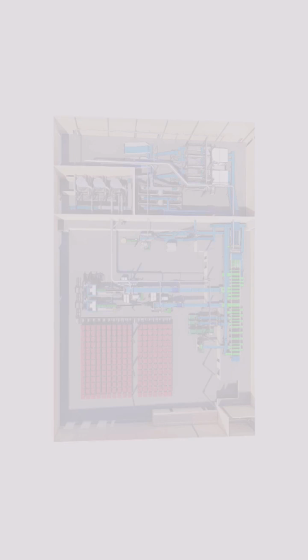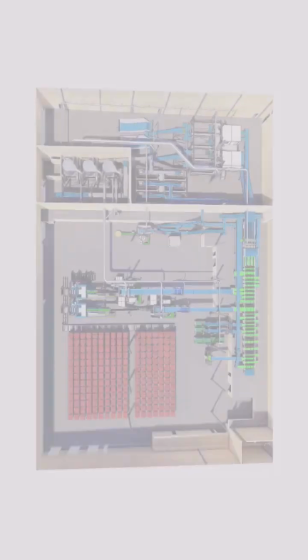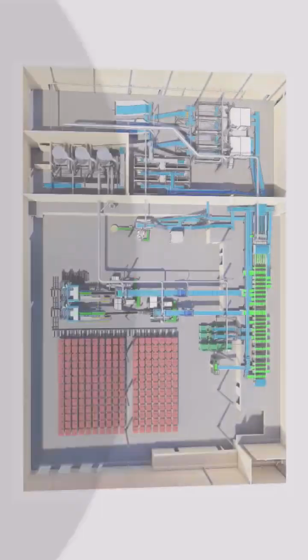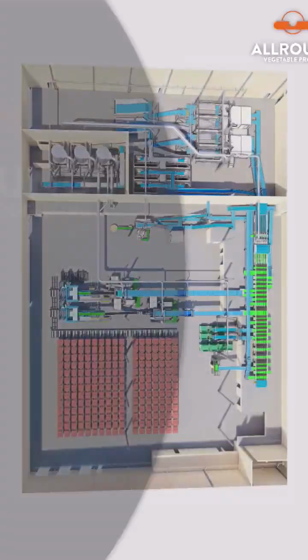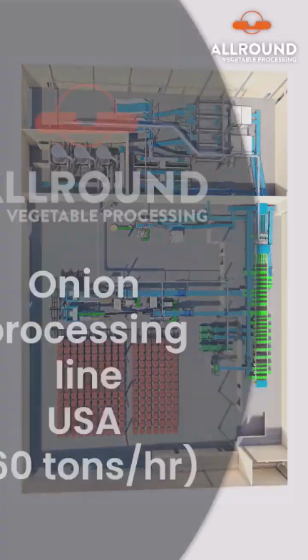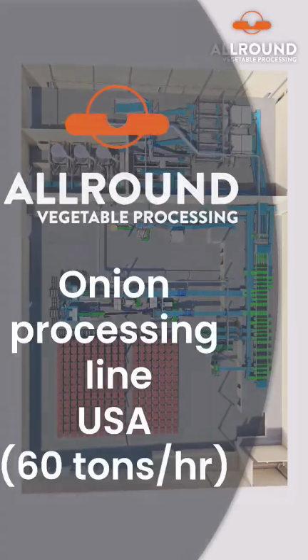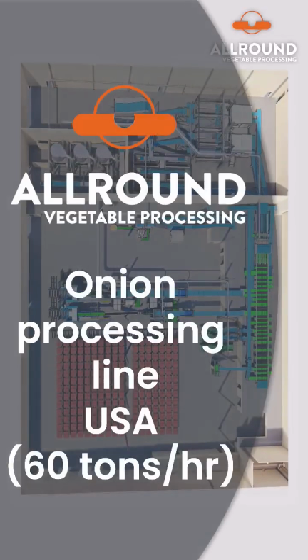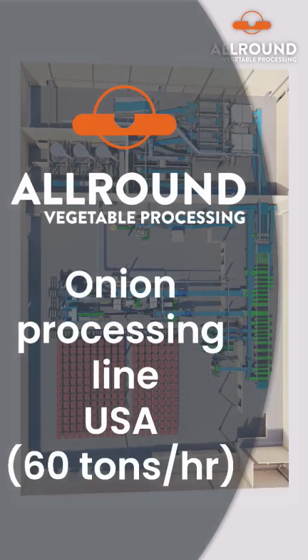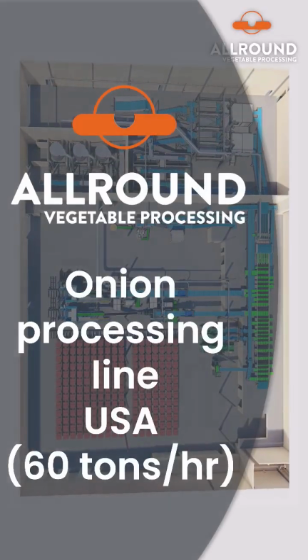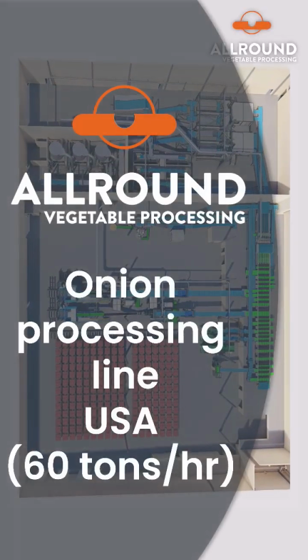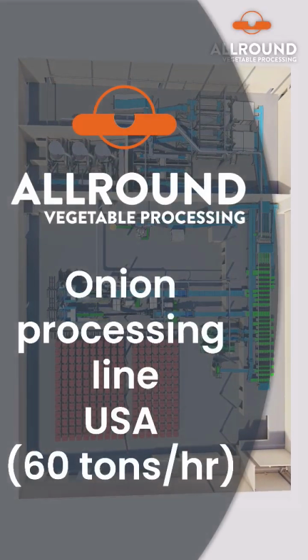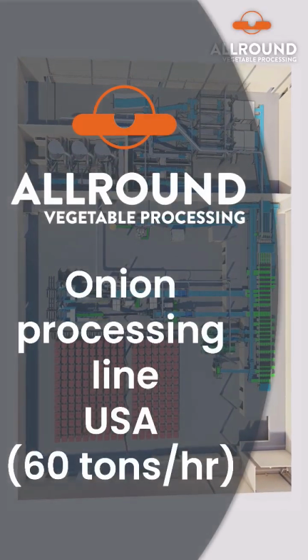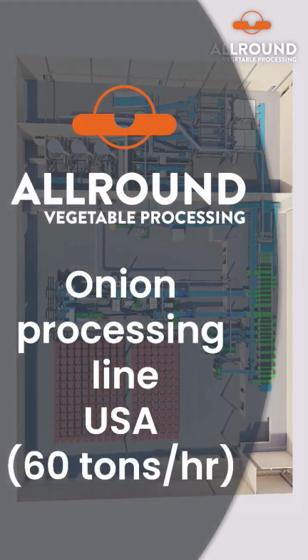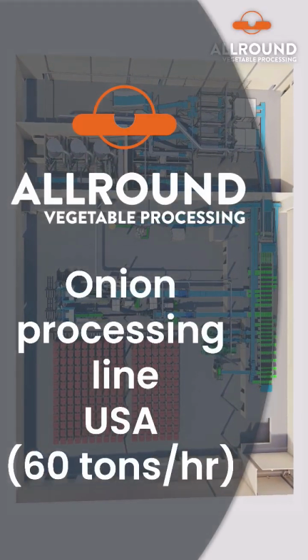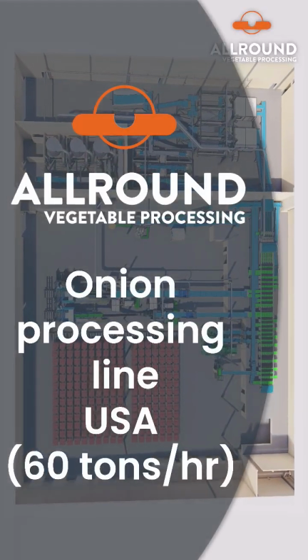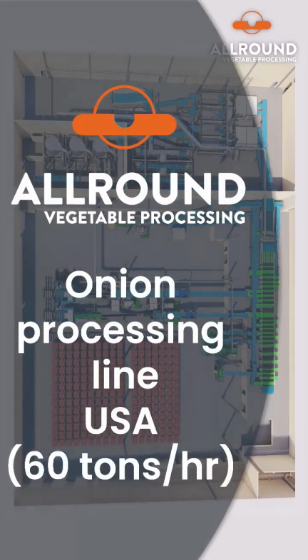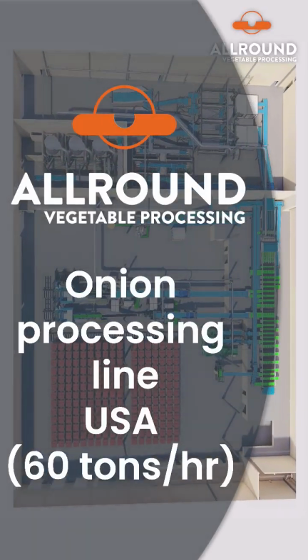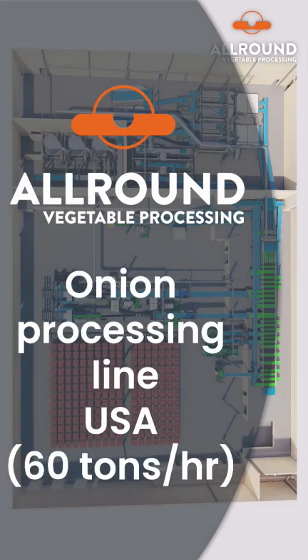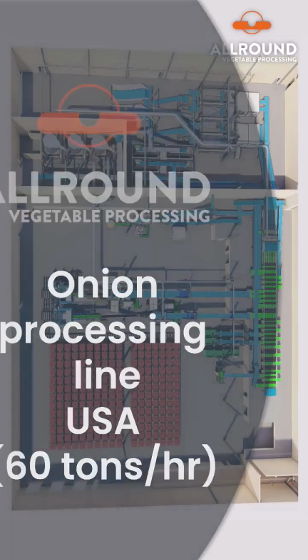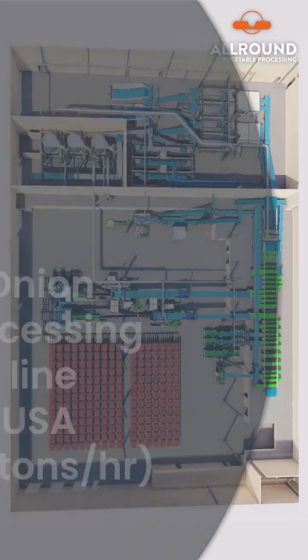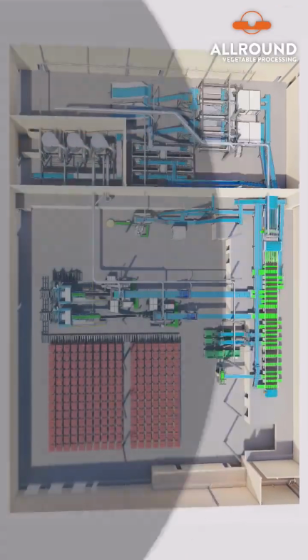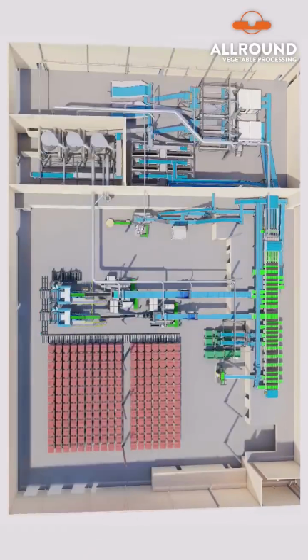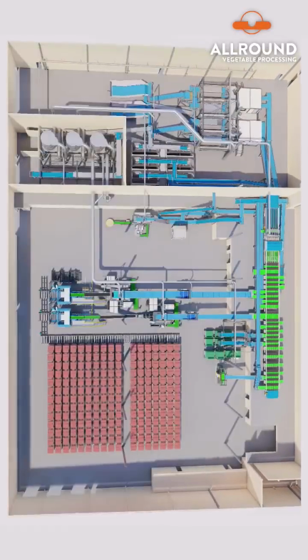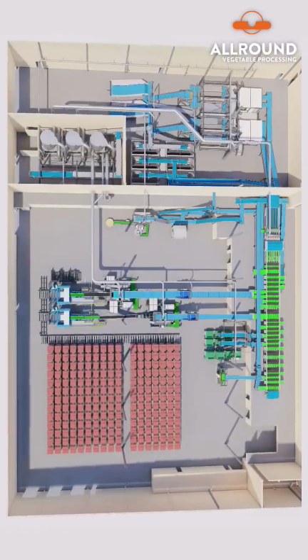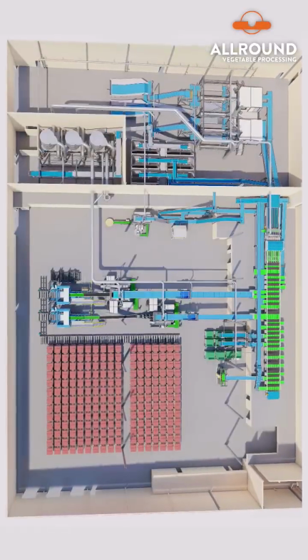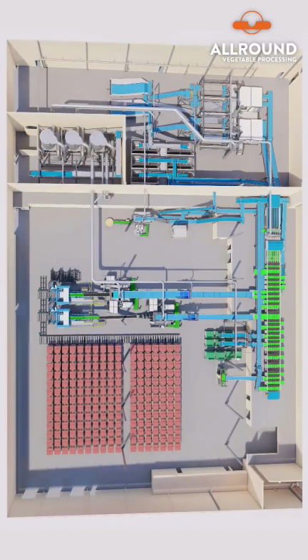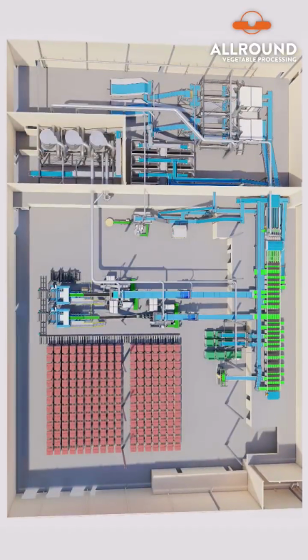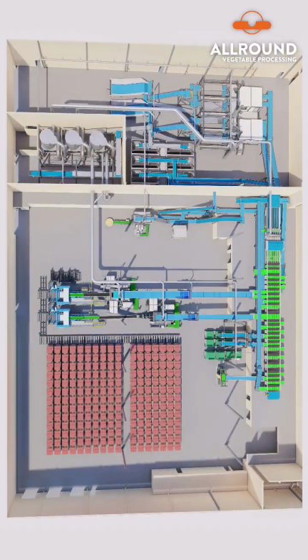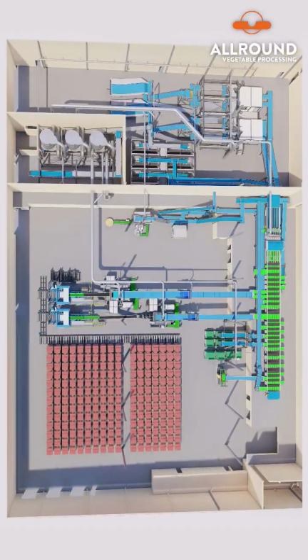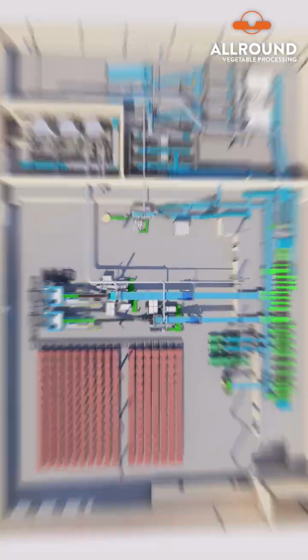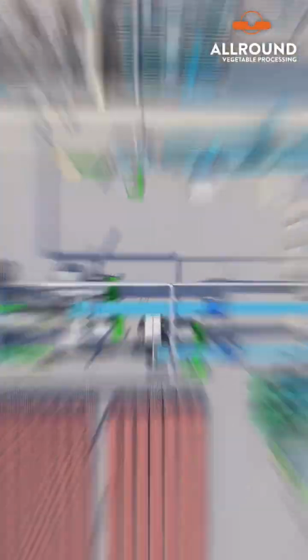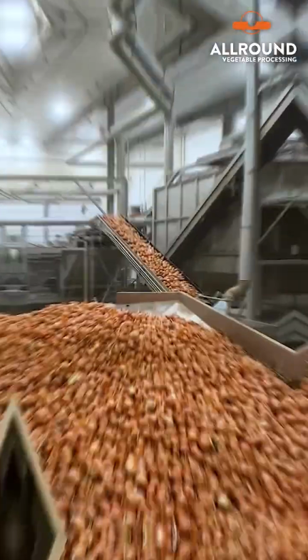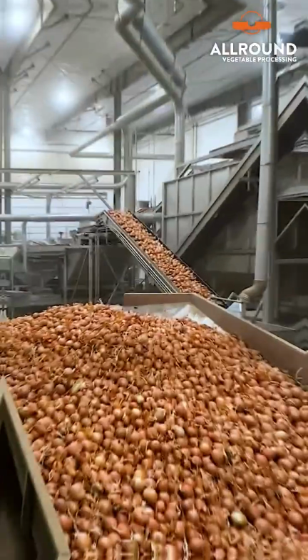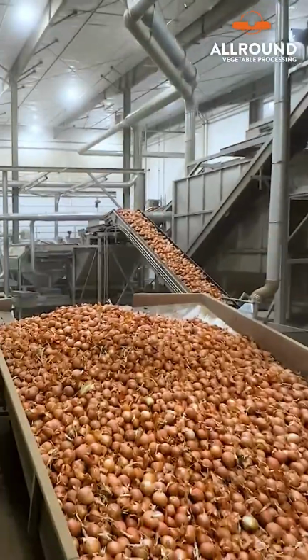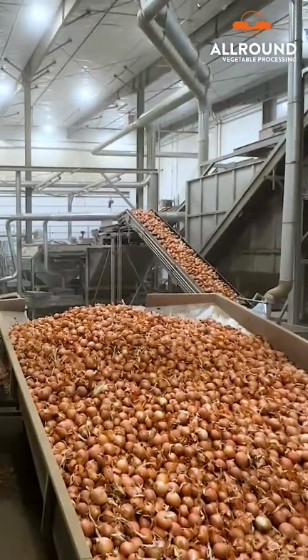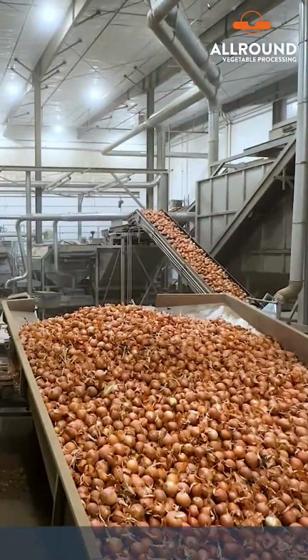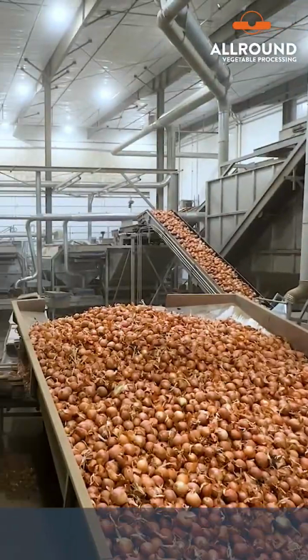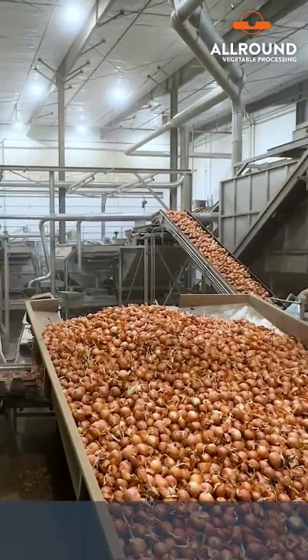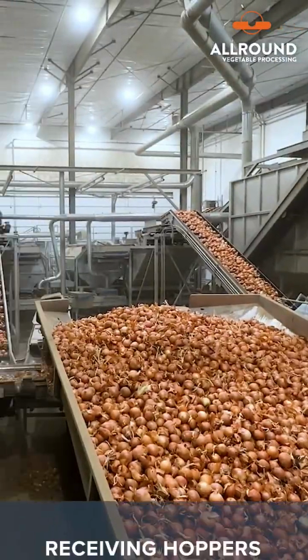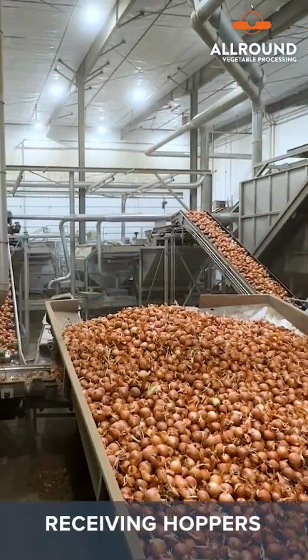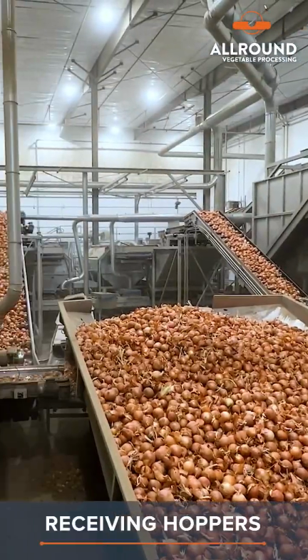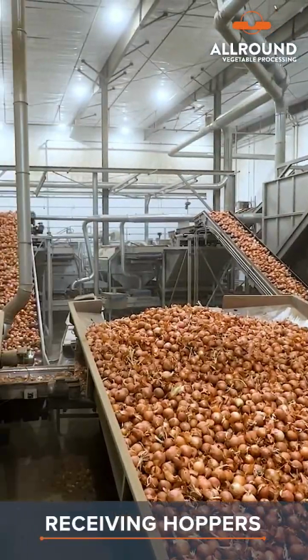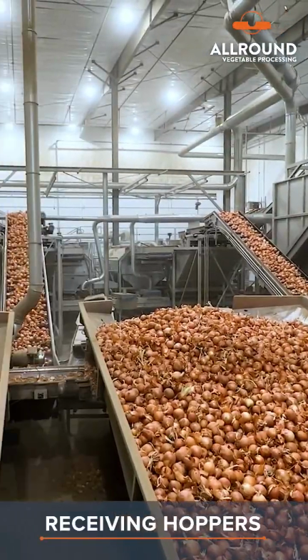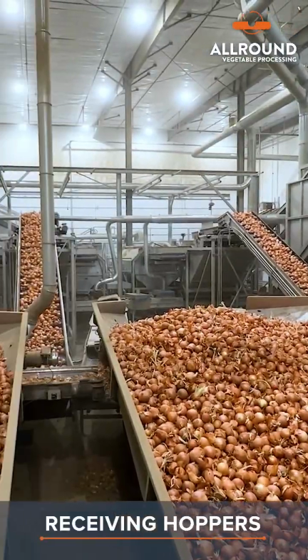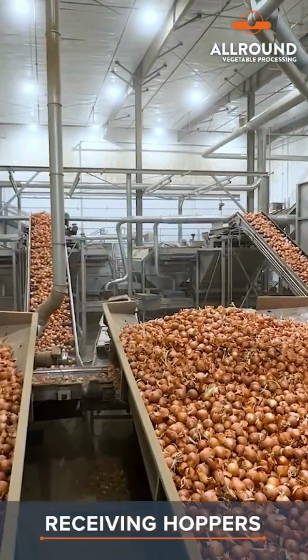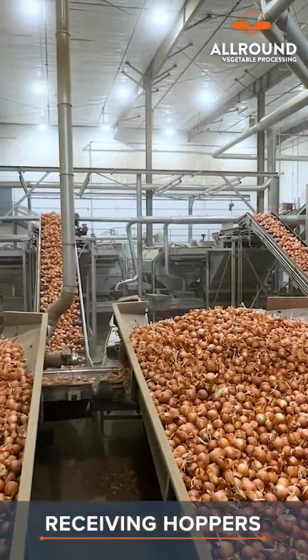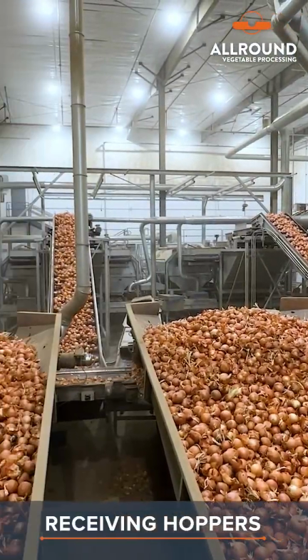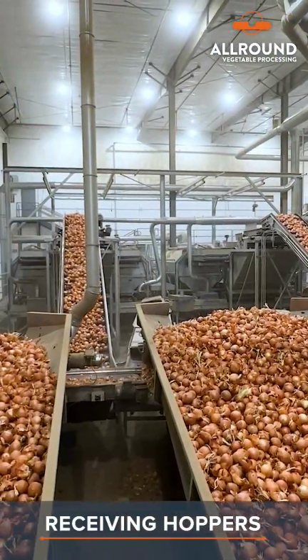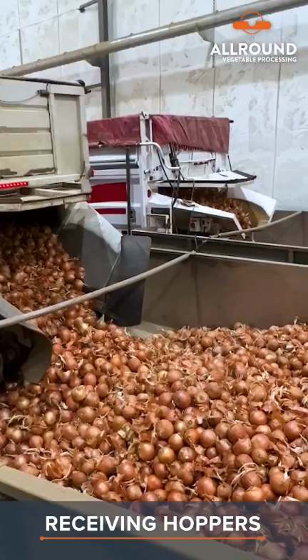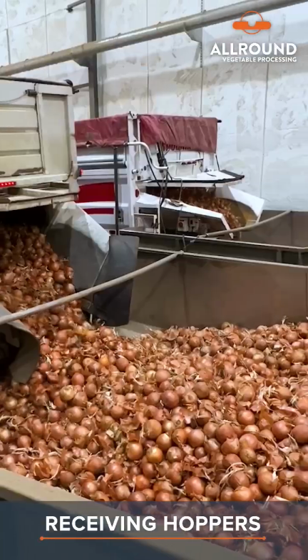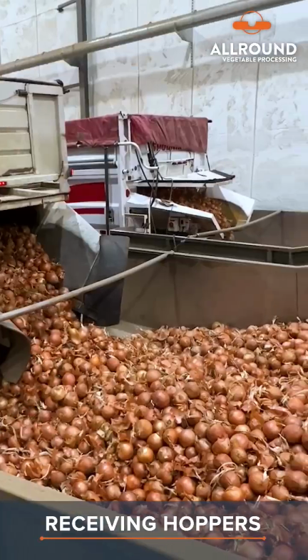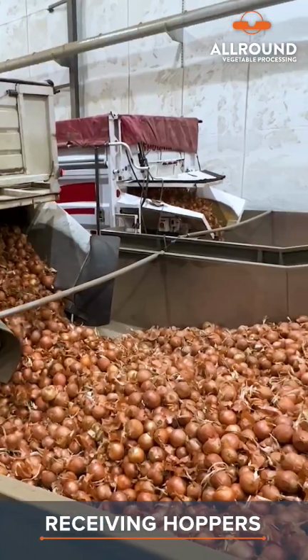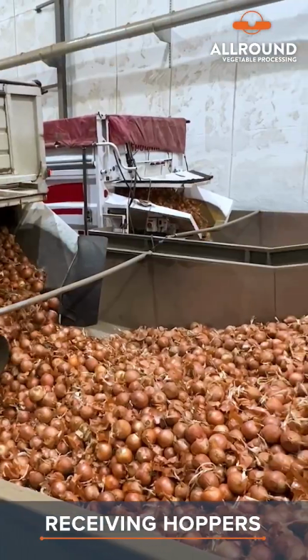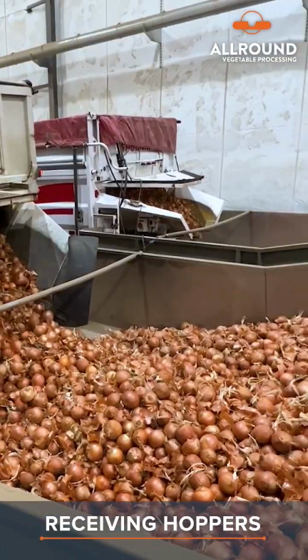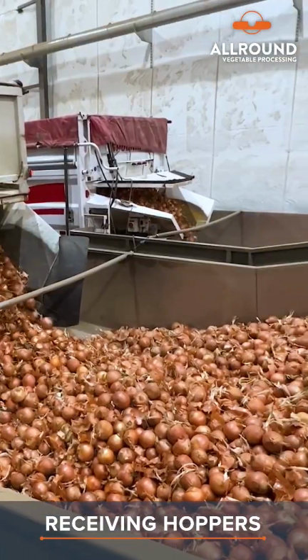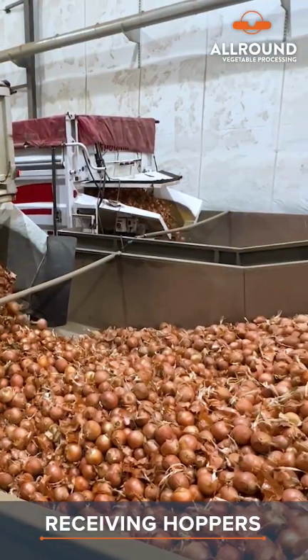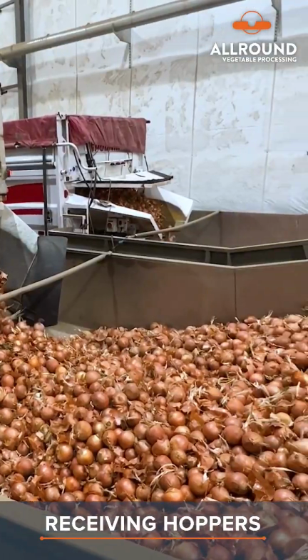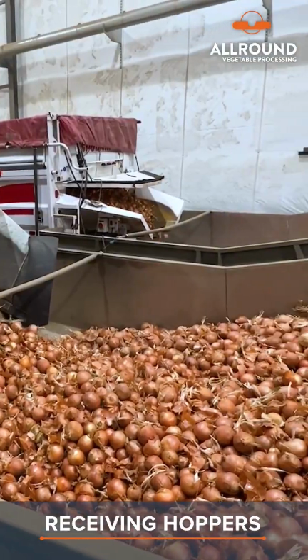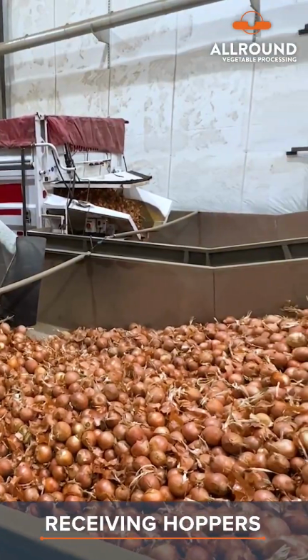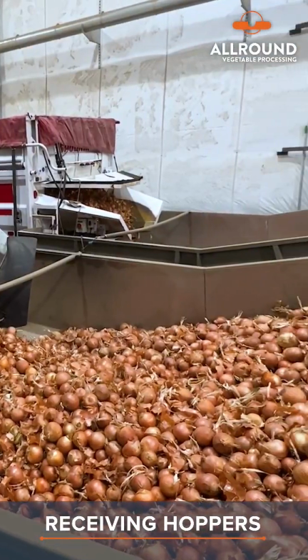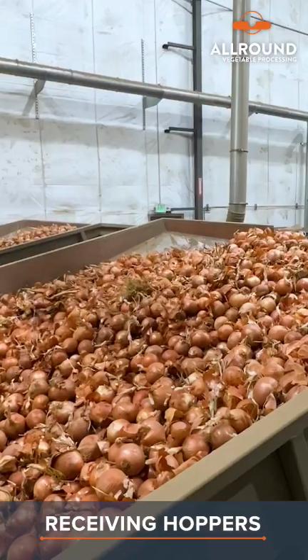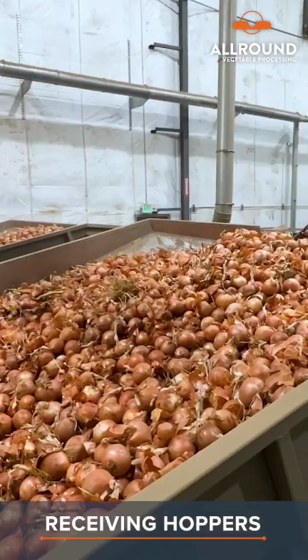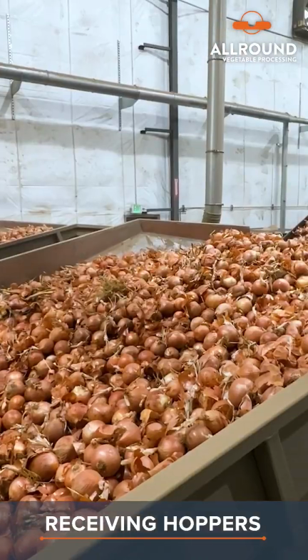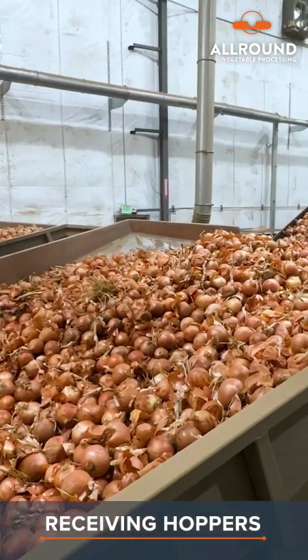Welcome to our Advanced Onion Processing Facility. Onions arrive from trailers, ready for quality processing.